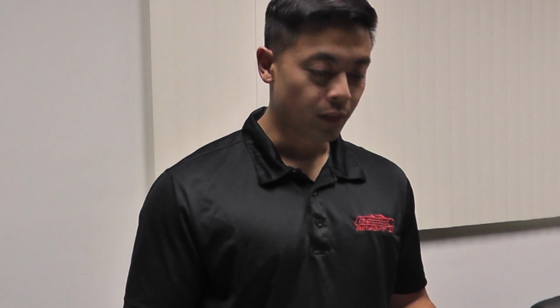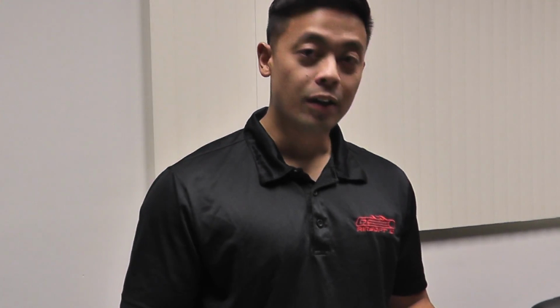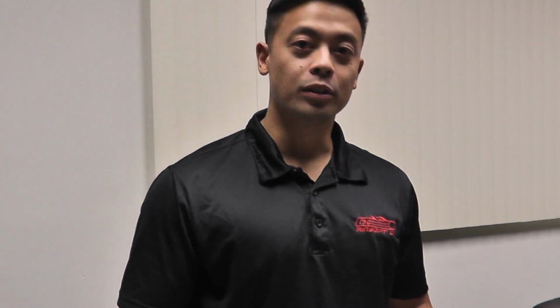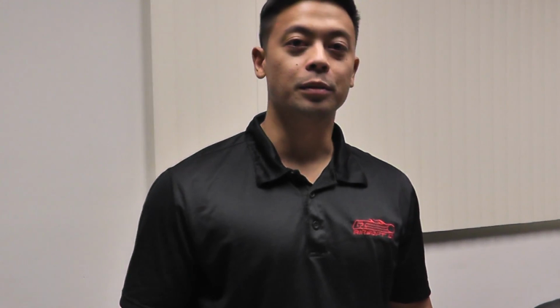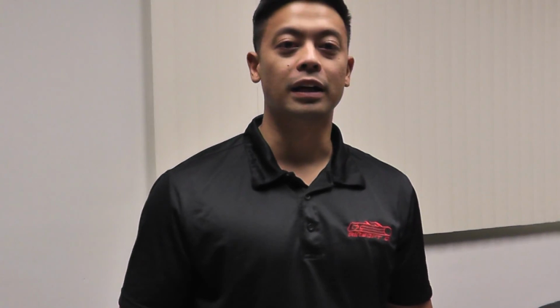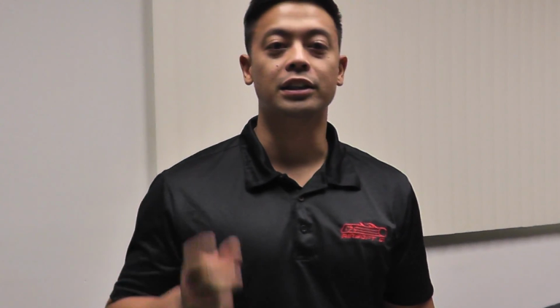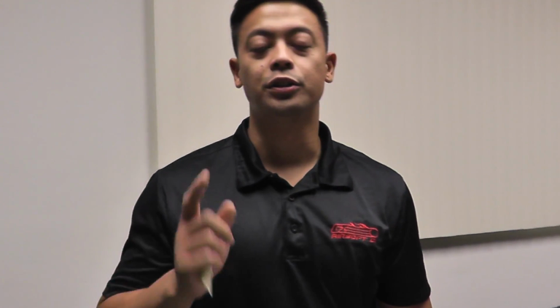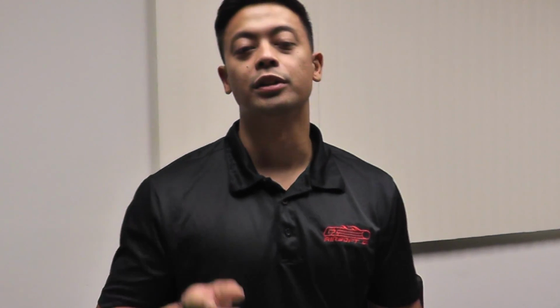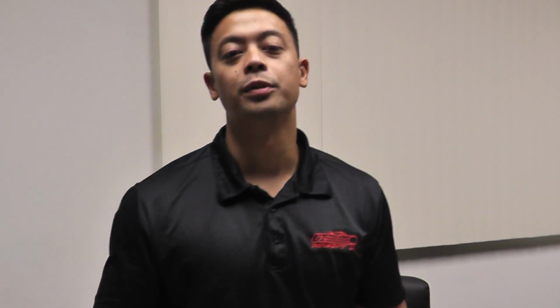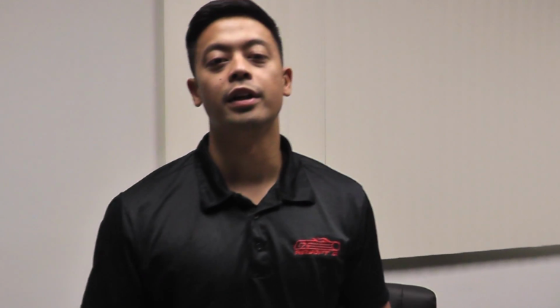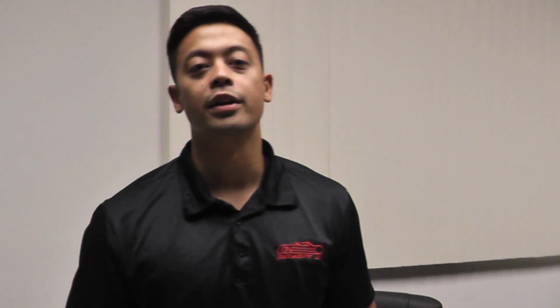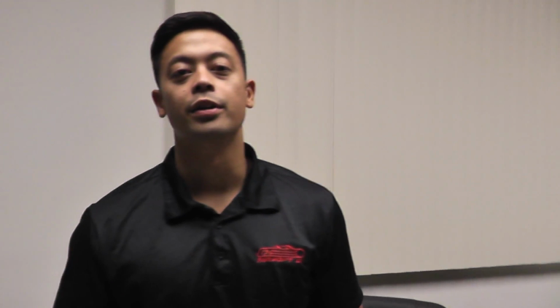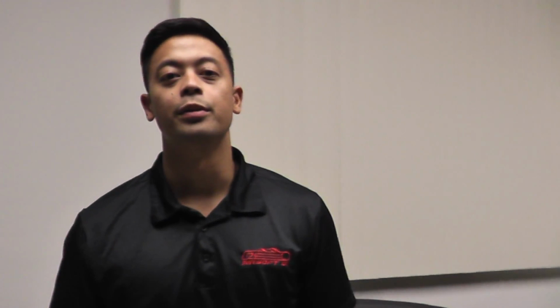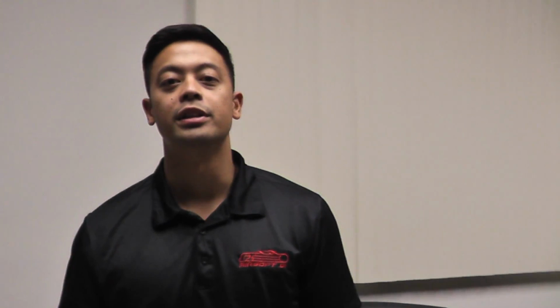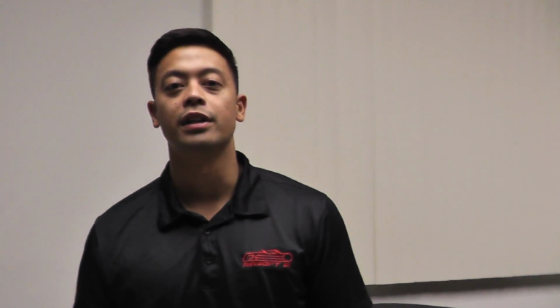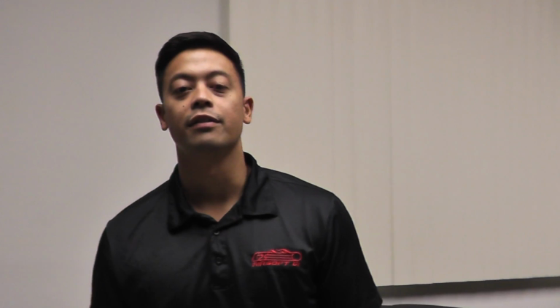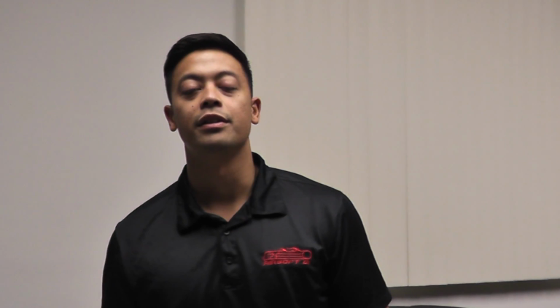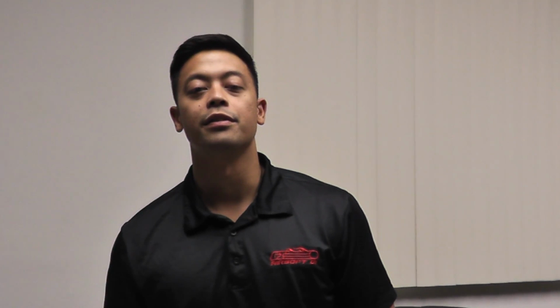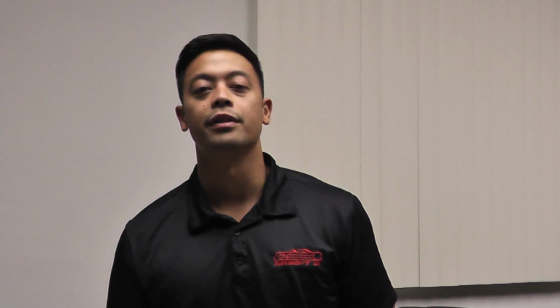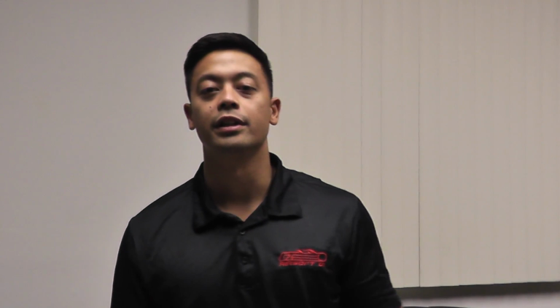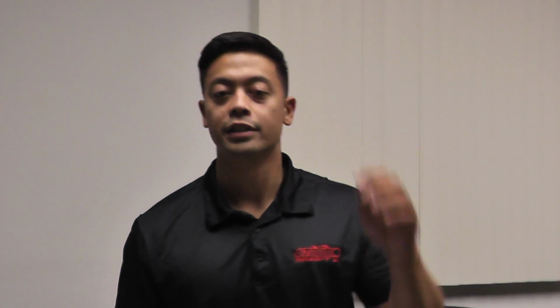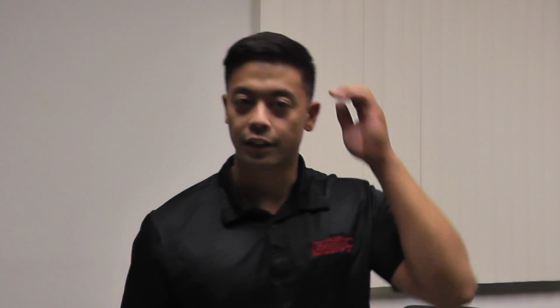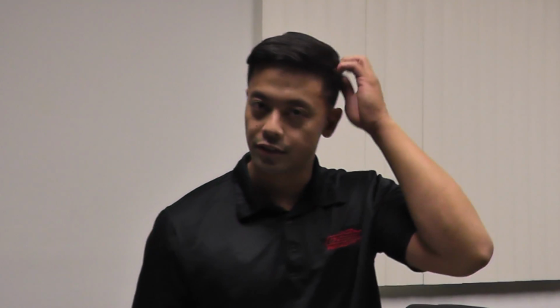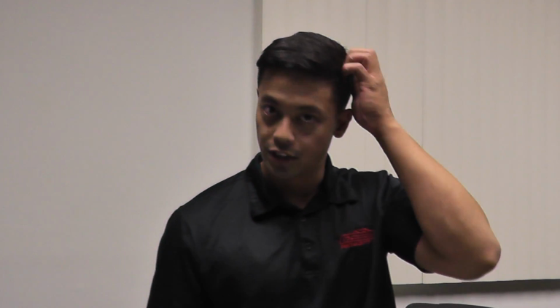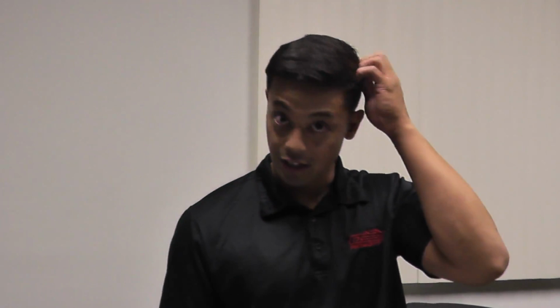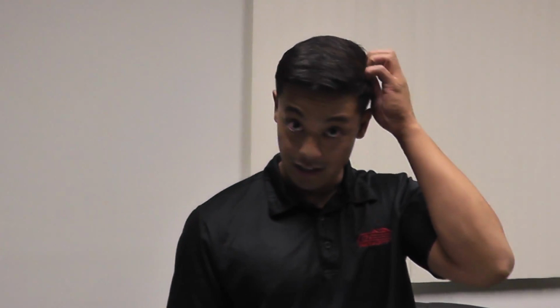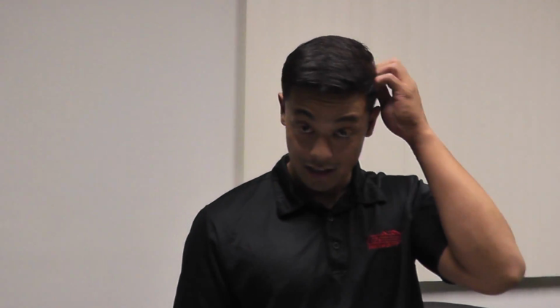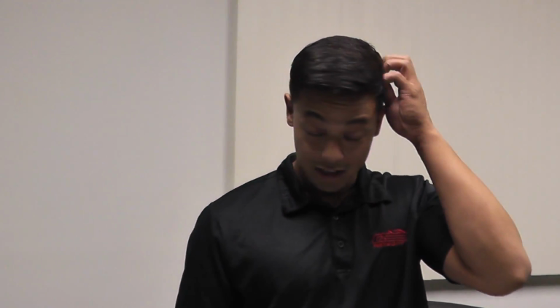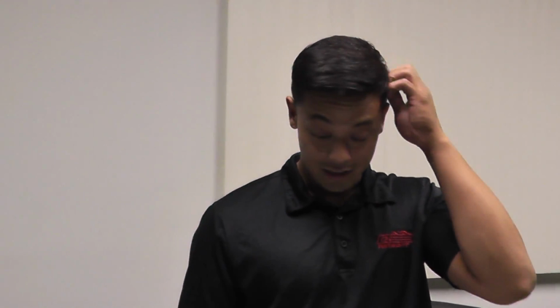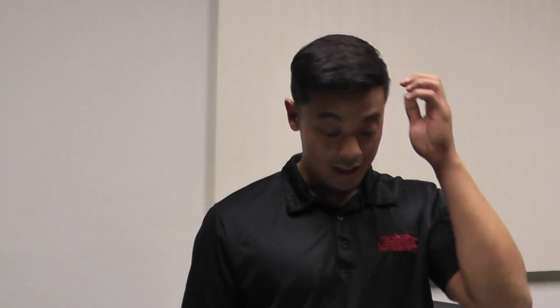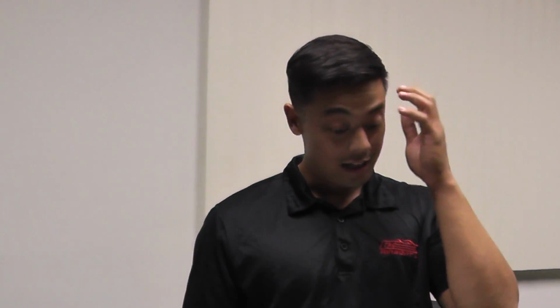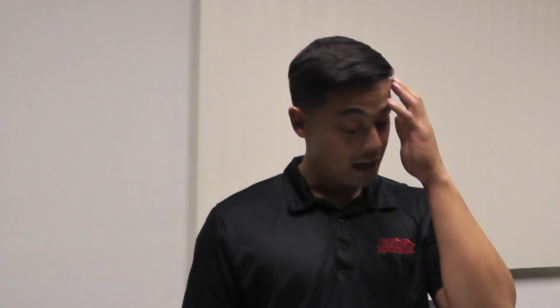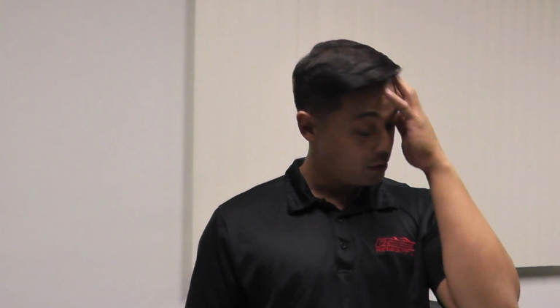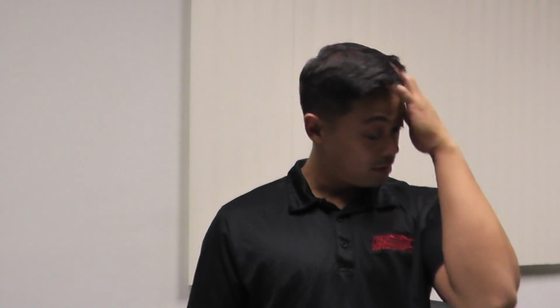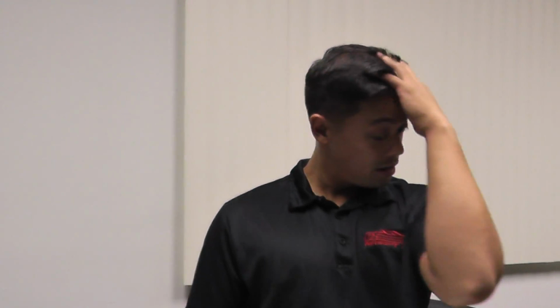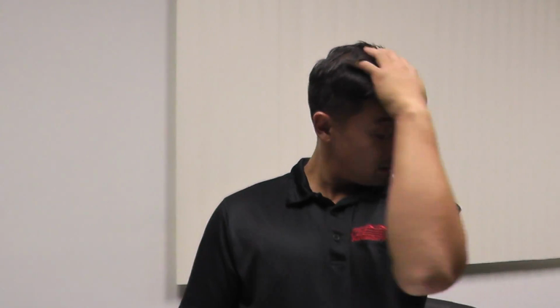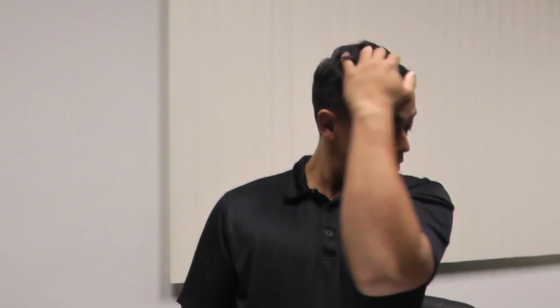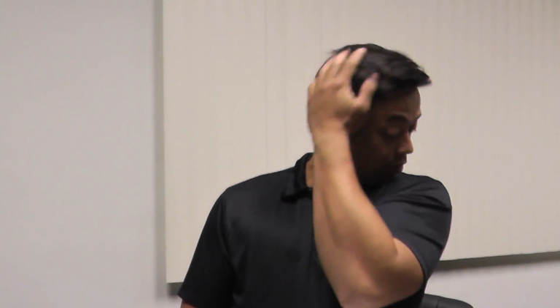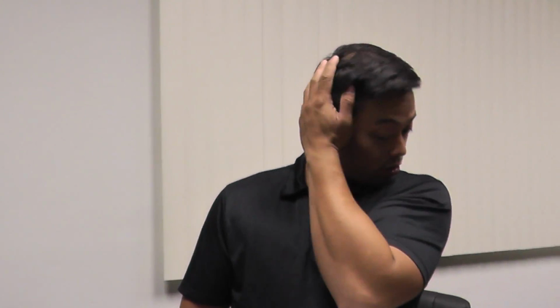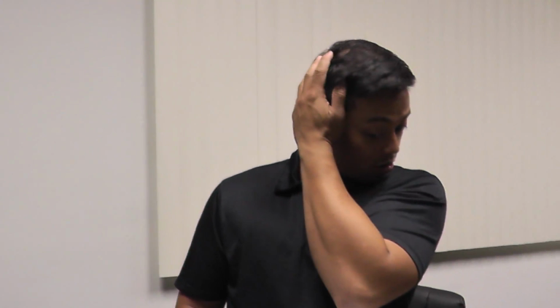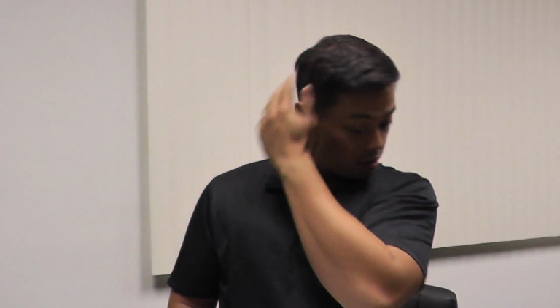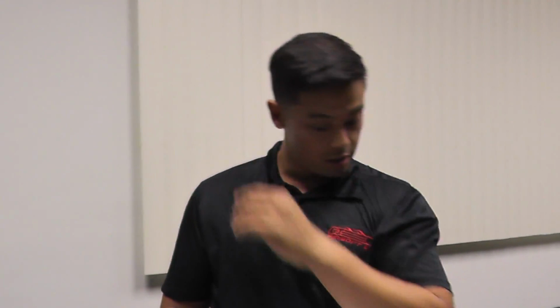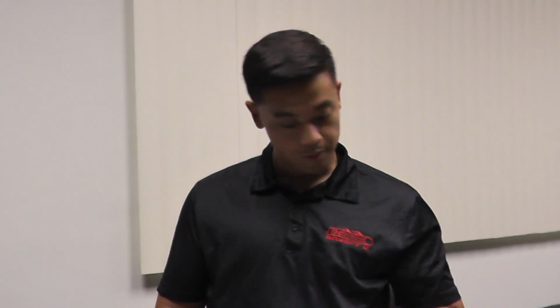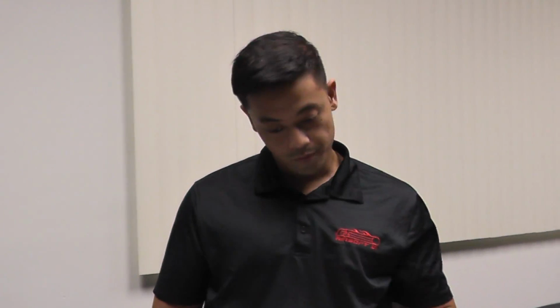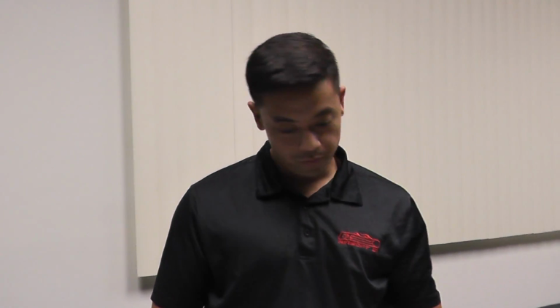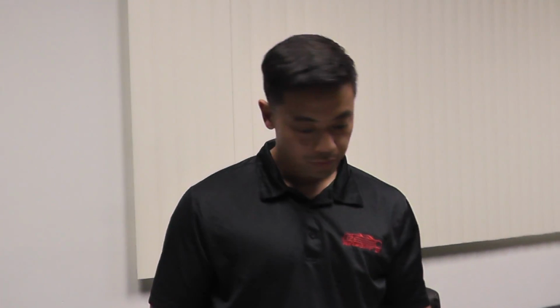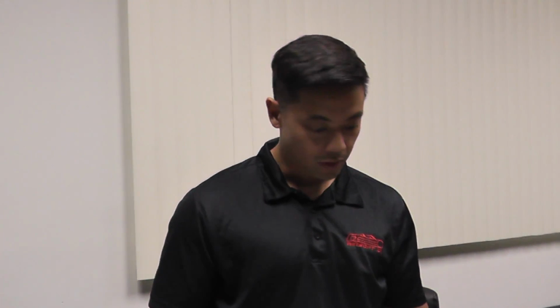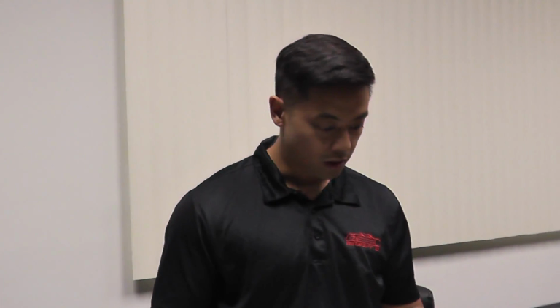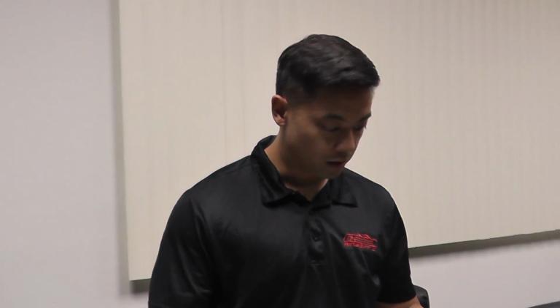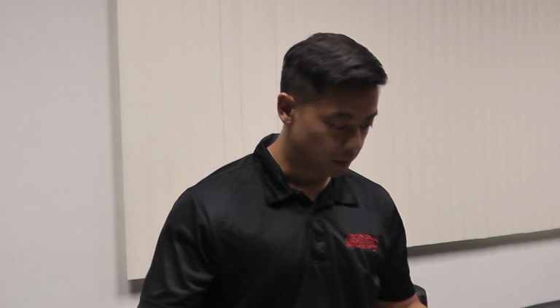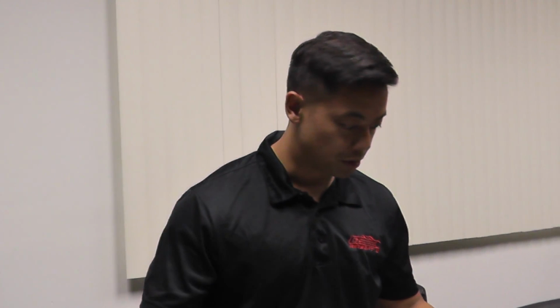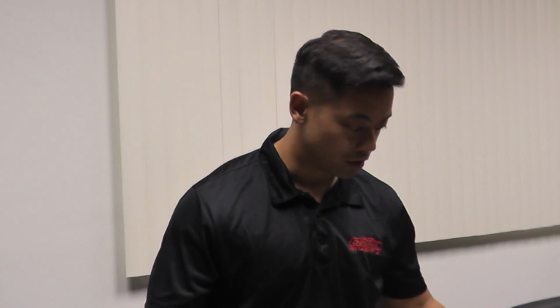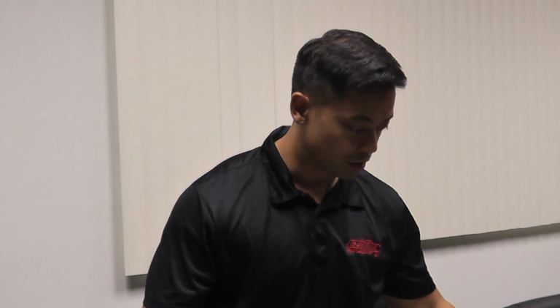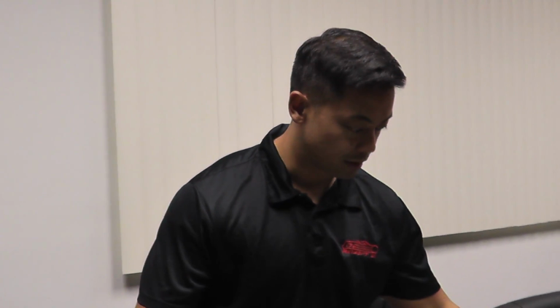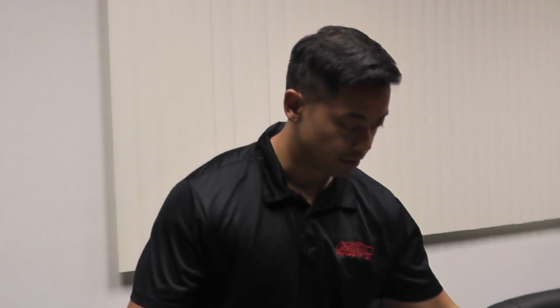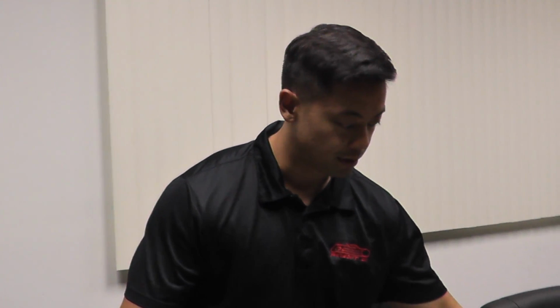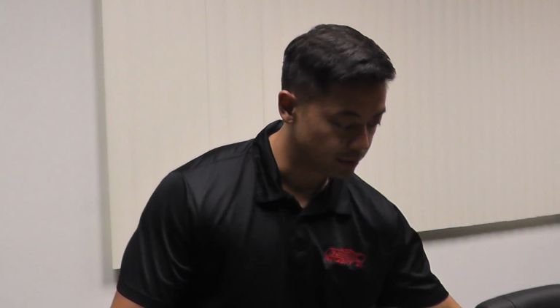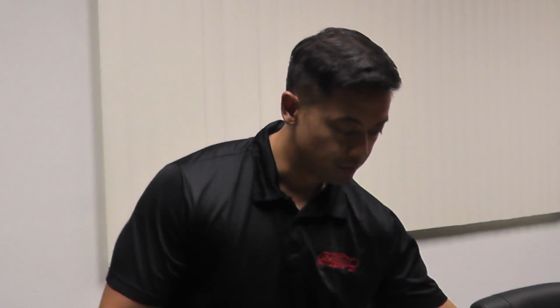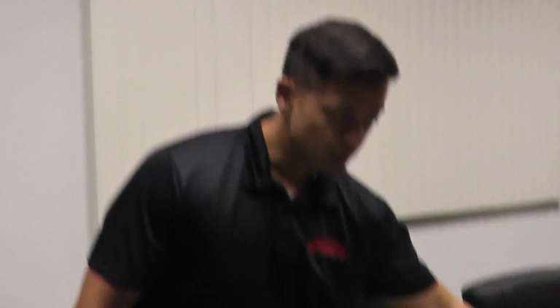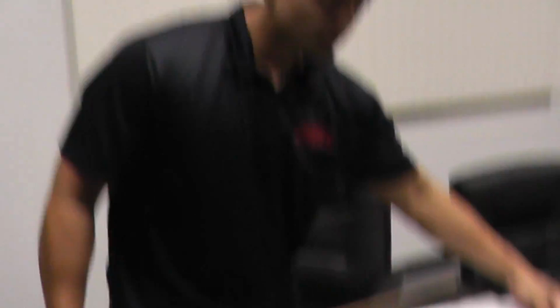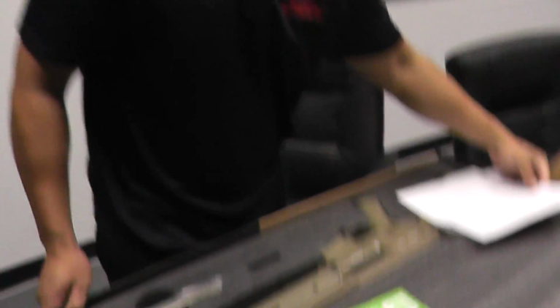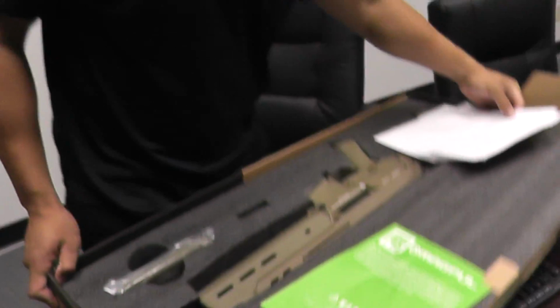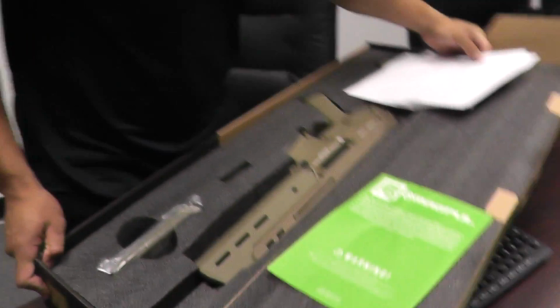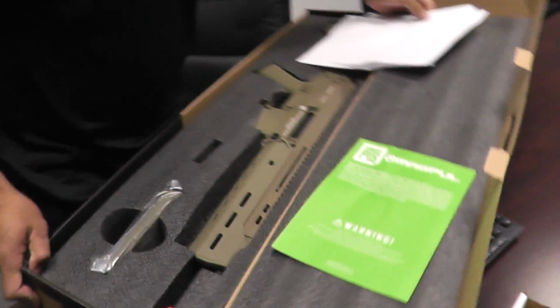What's up guys, it's Chris with another restock video for Airsoft GI. Today we have the — let me turn this around for you. I got it, you got it.